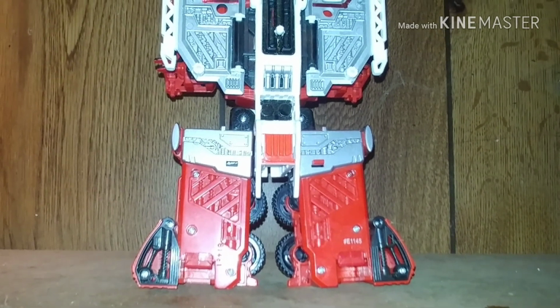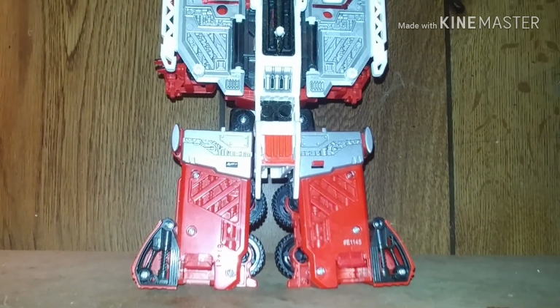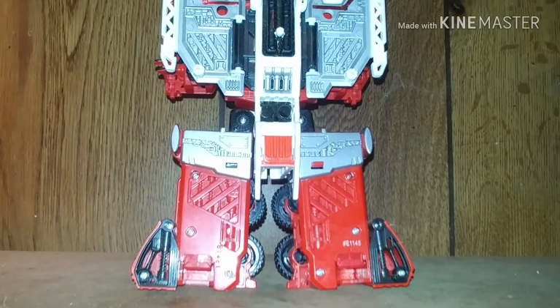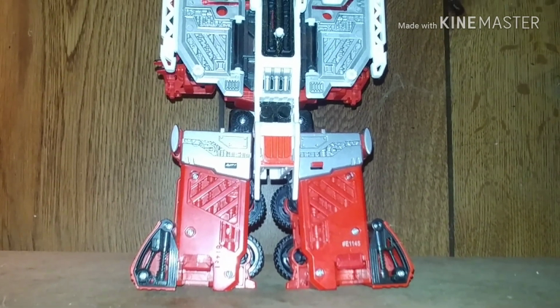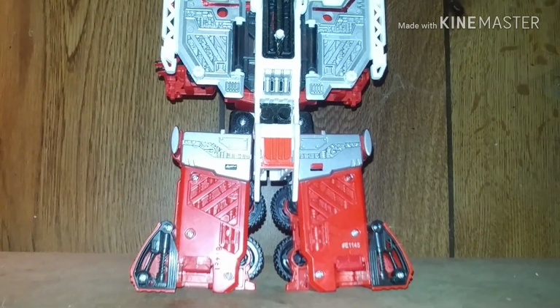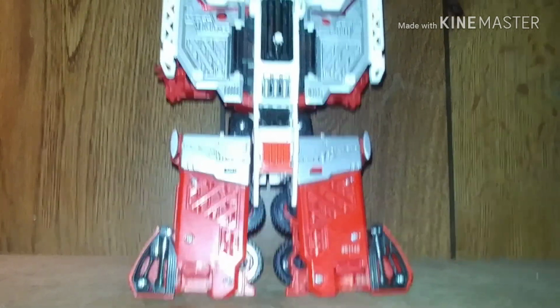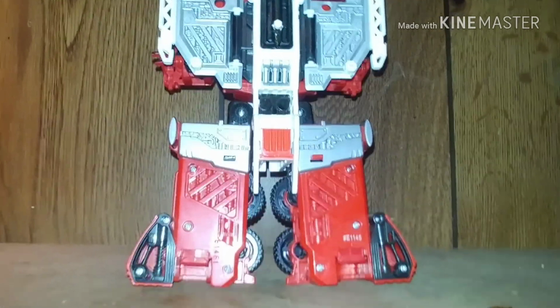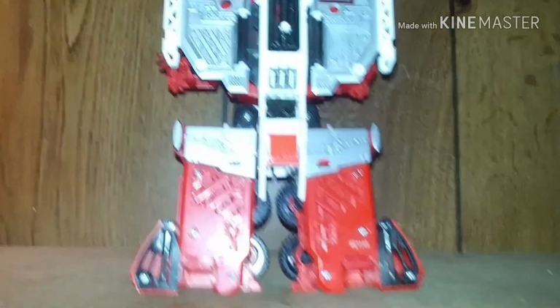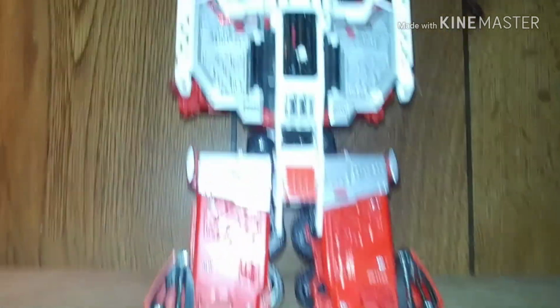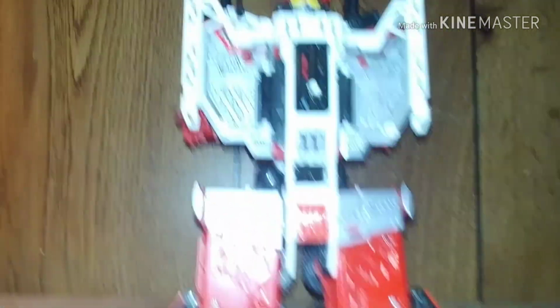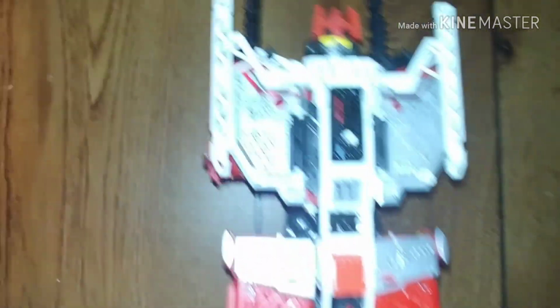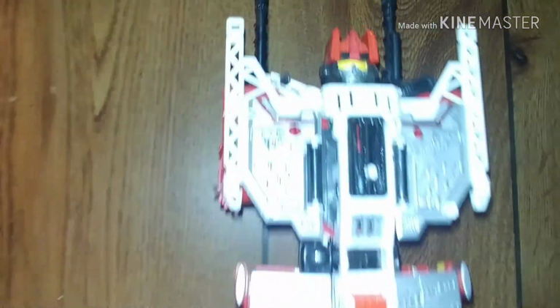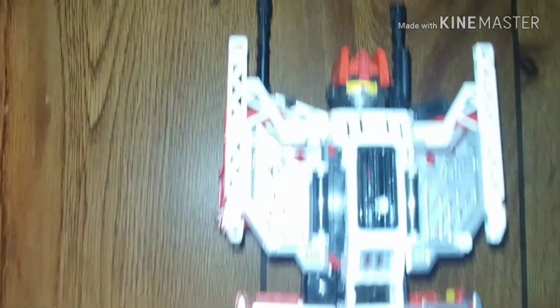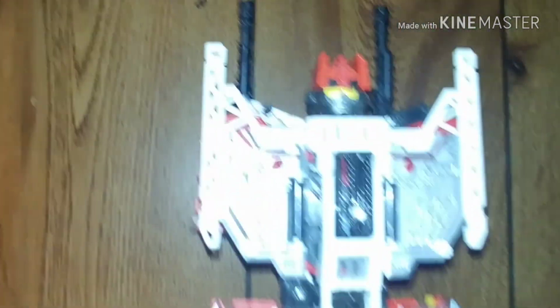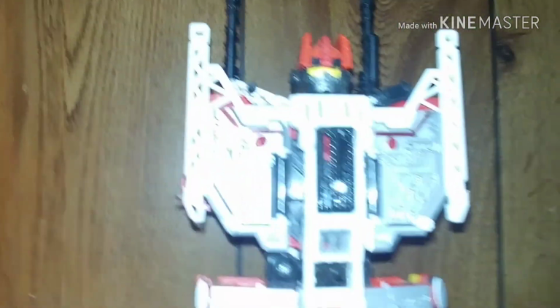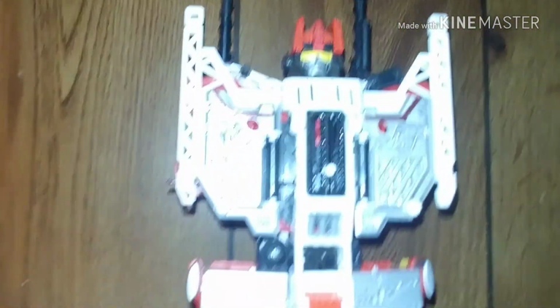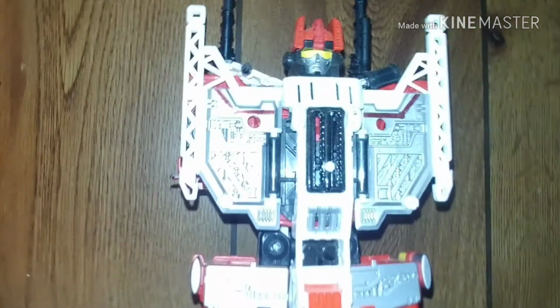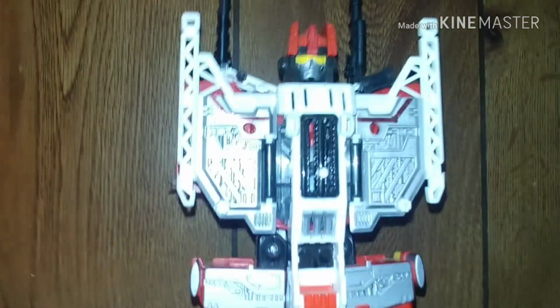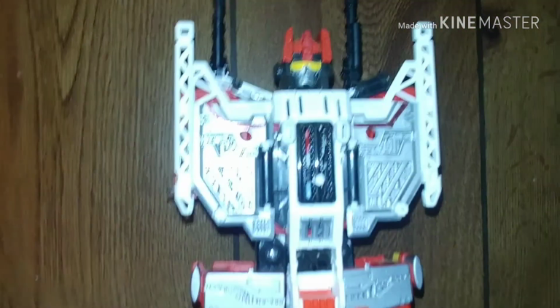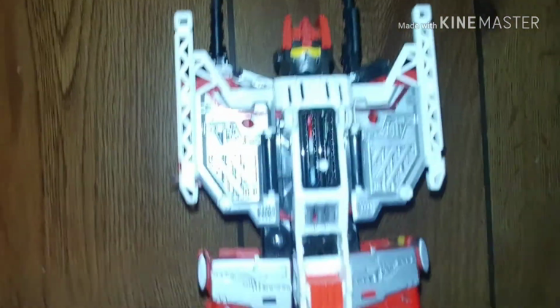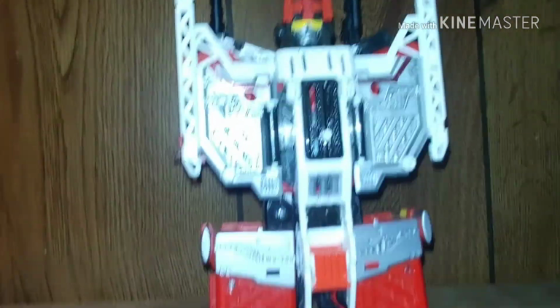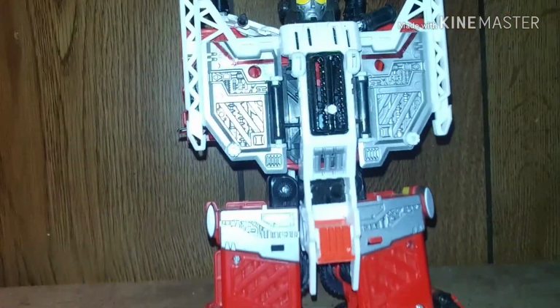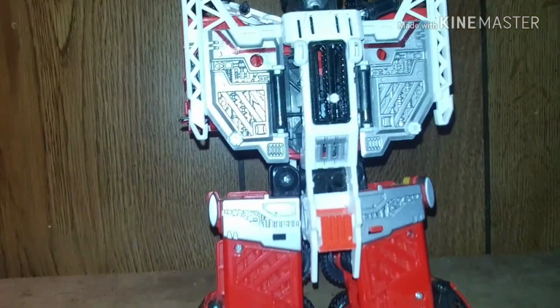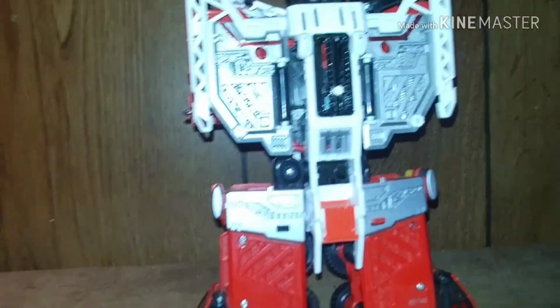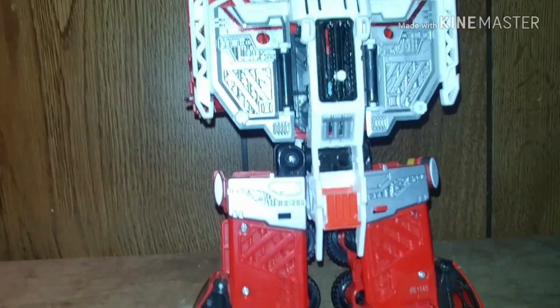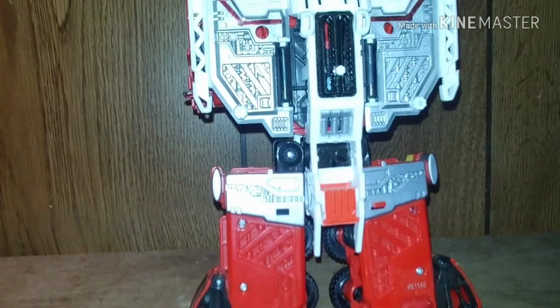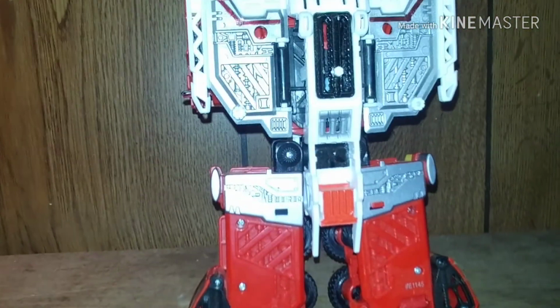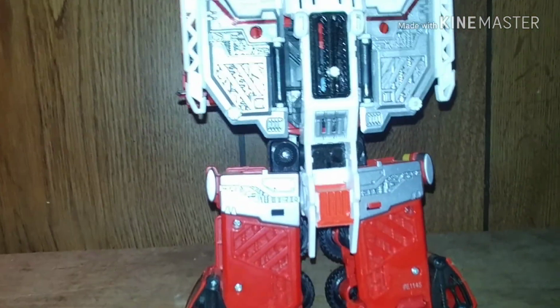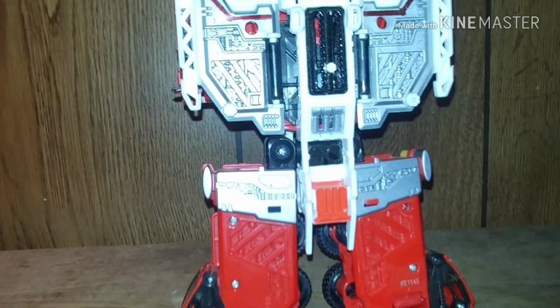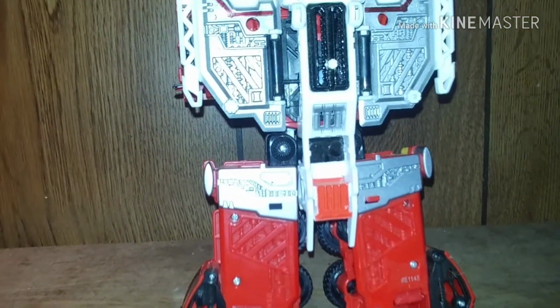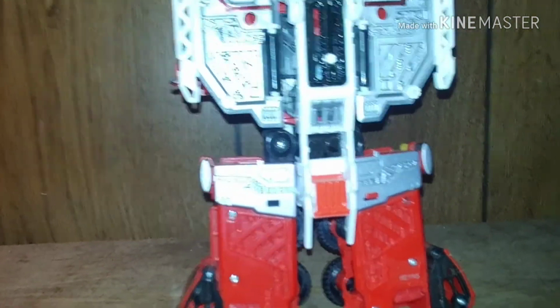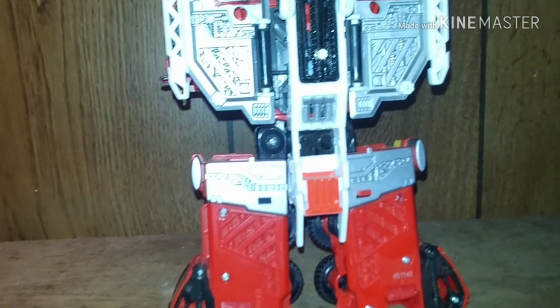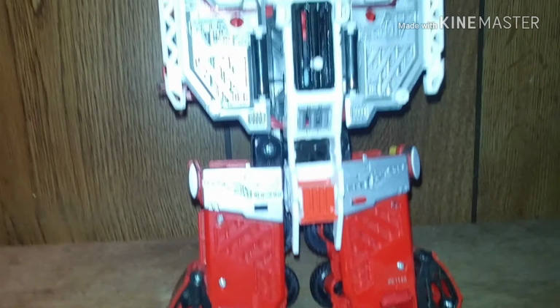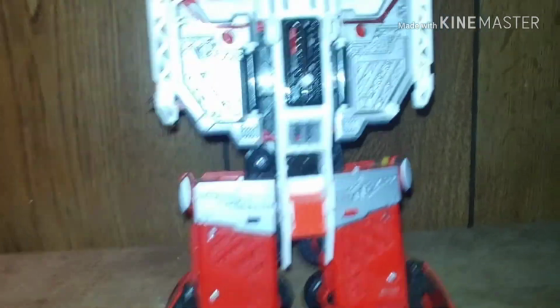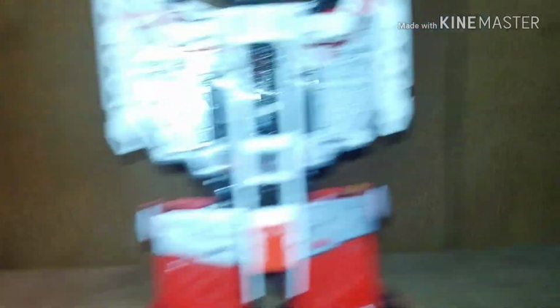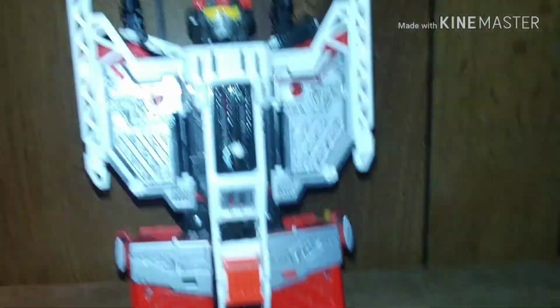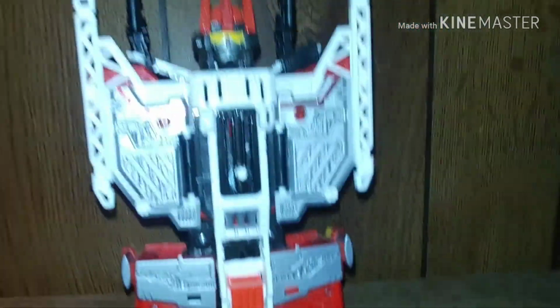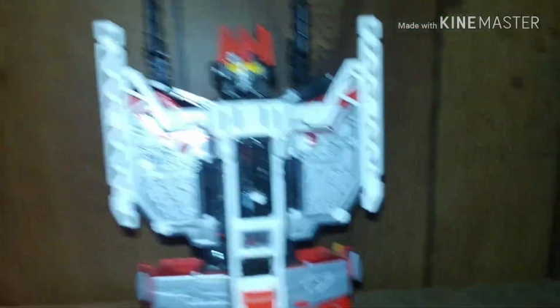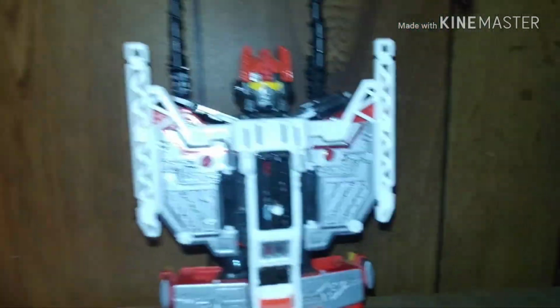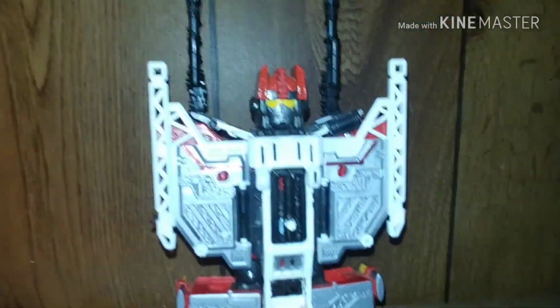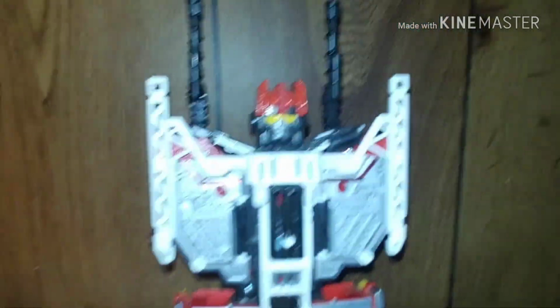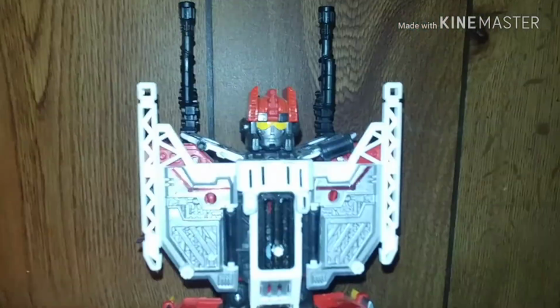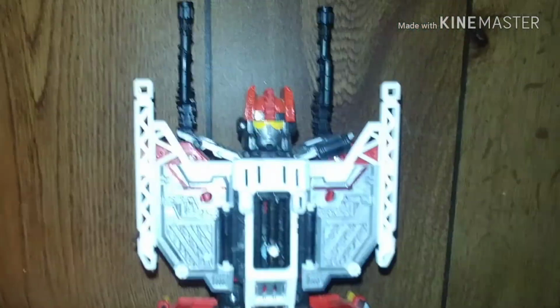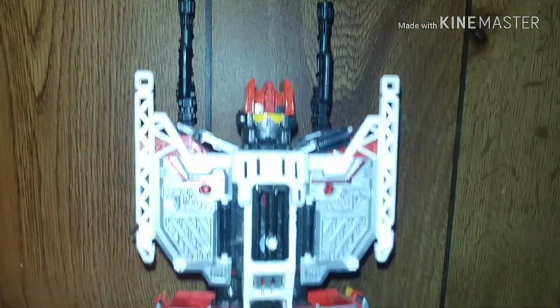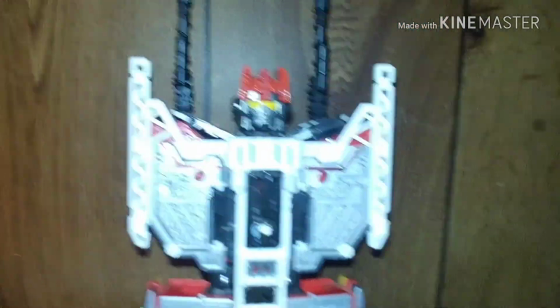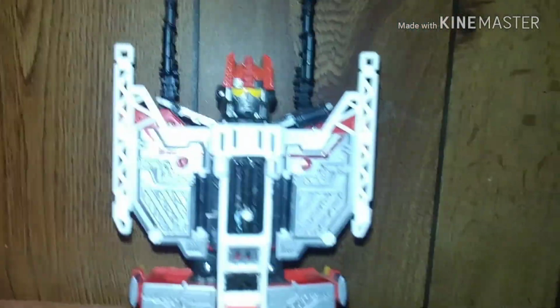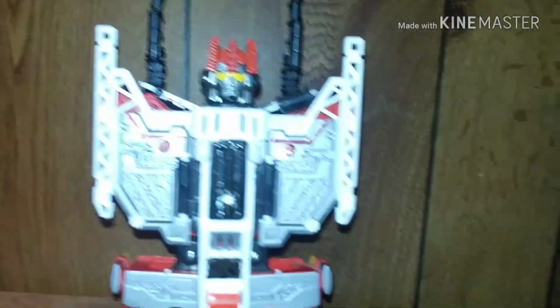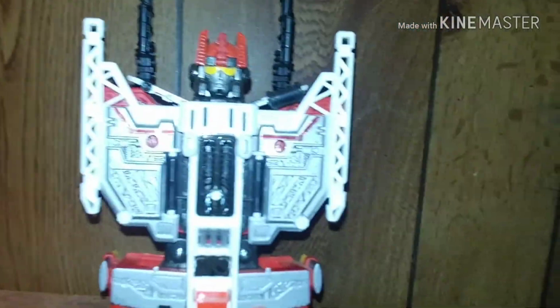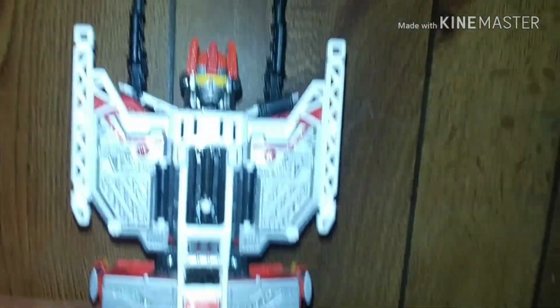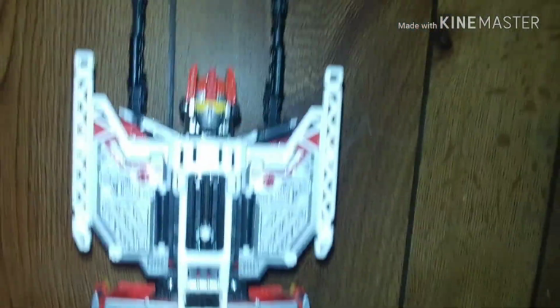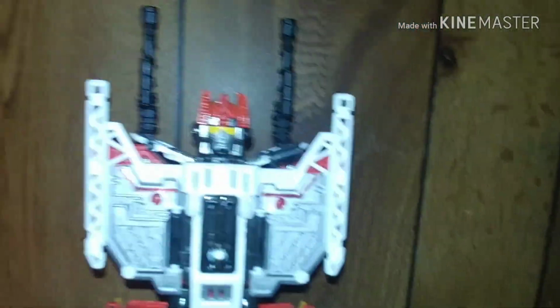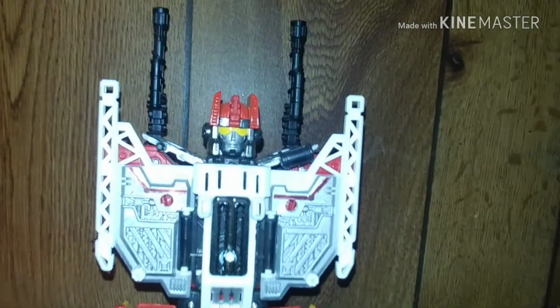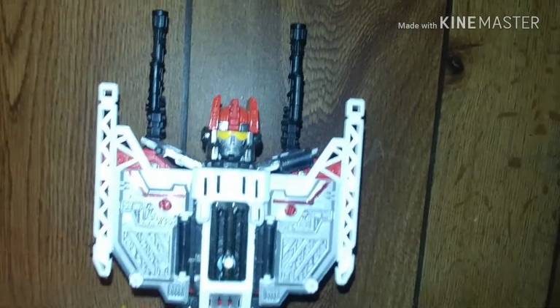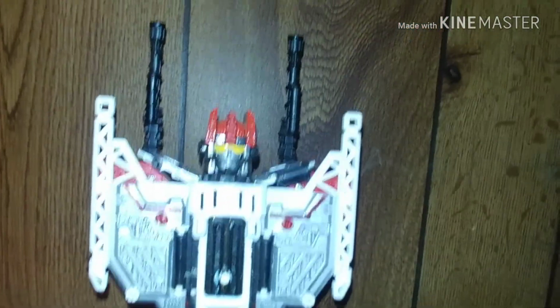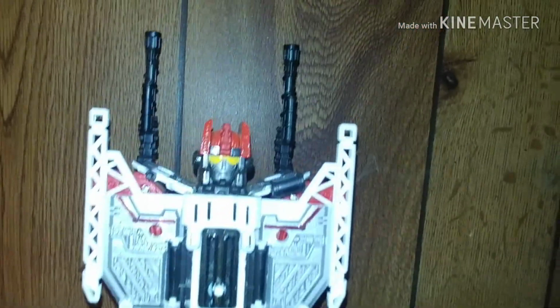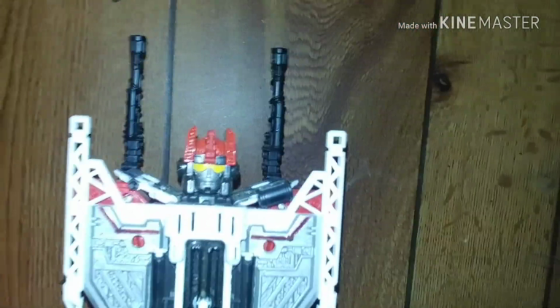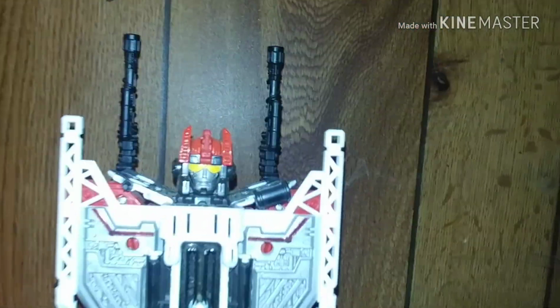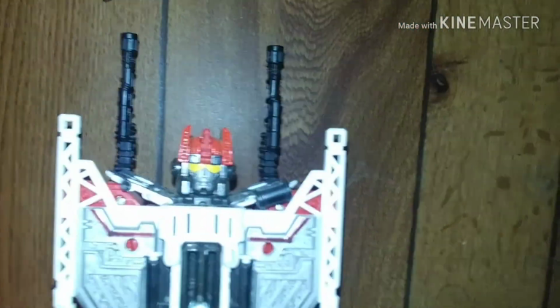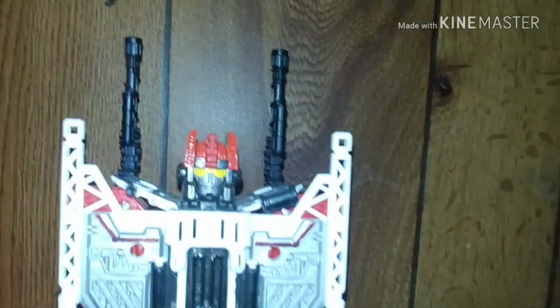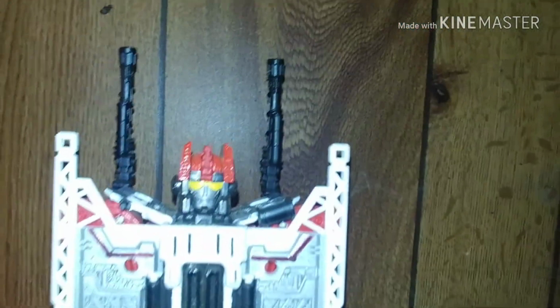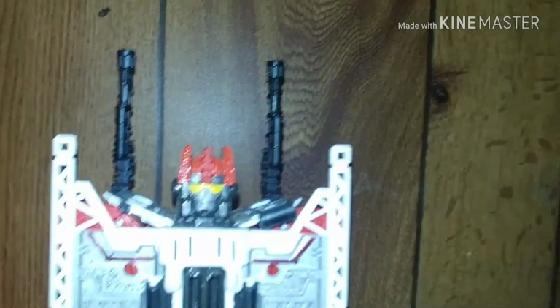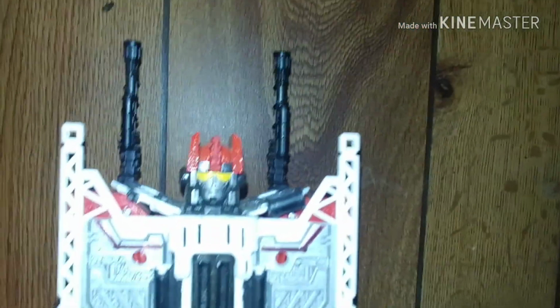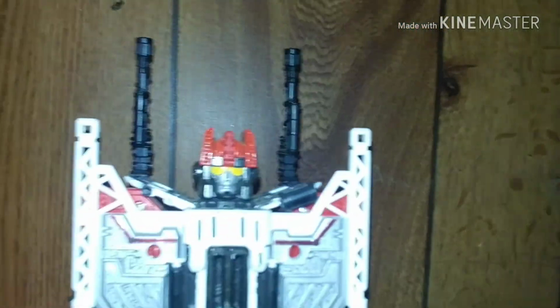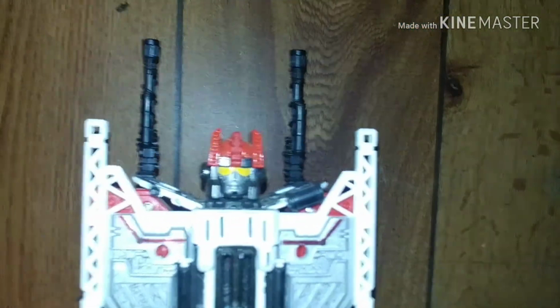Right now, here's Inferno. I got him in Torso Mode, better known as Safeguard.